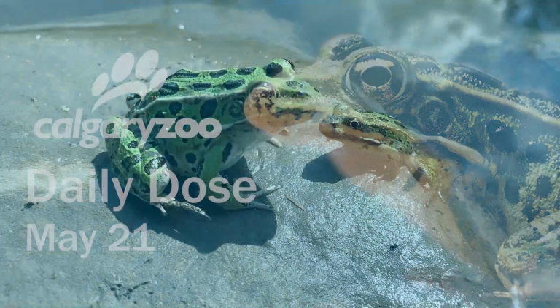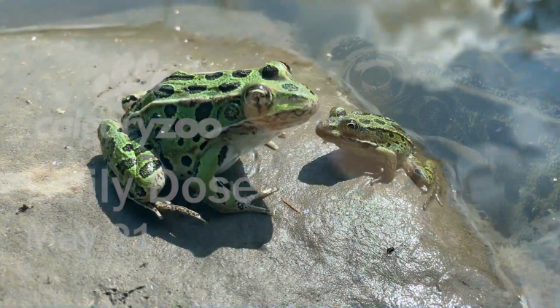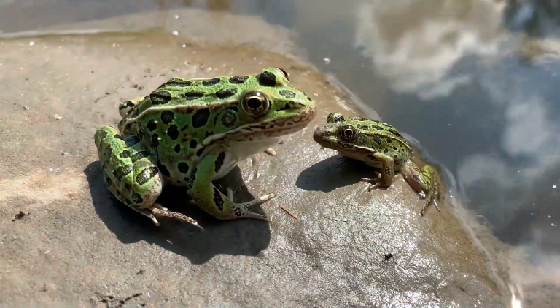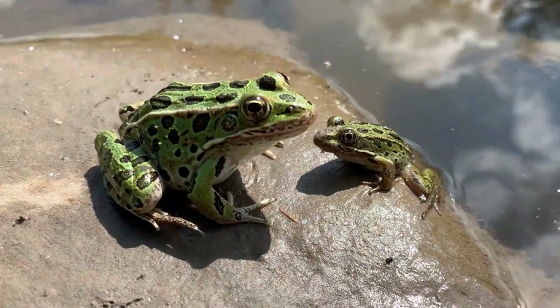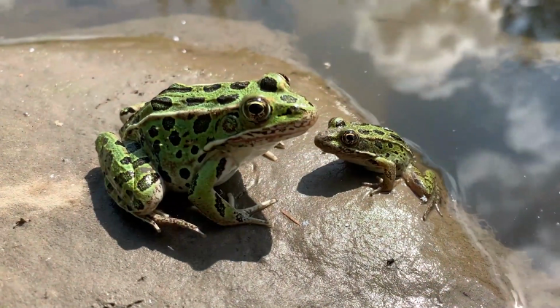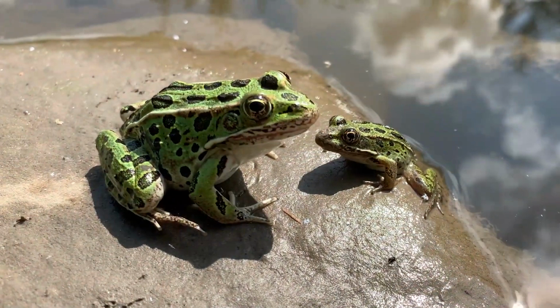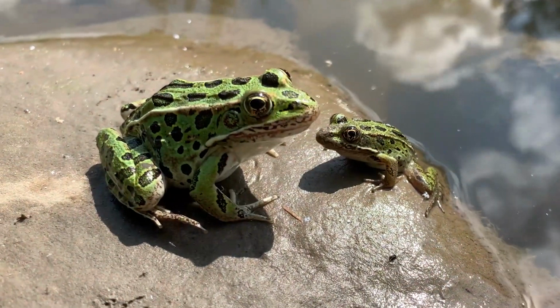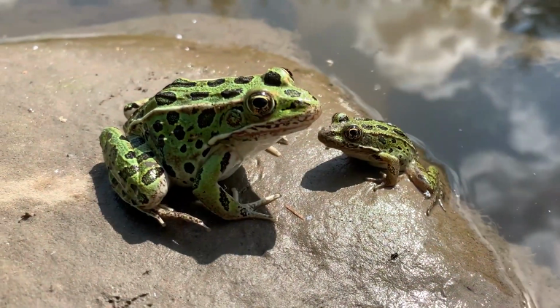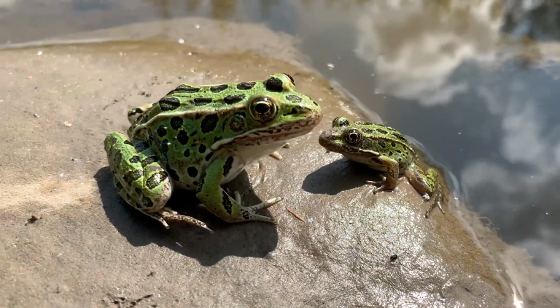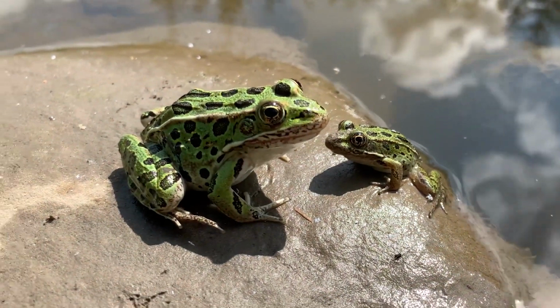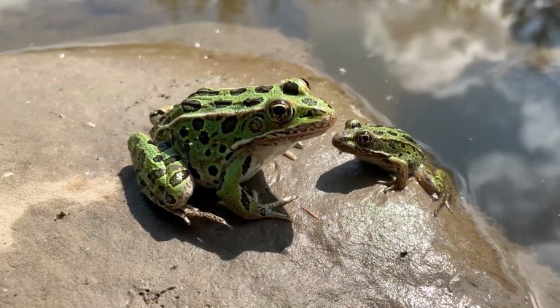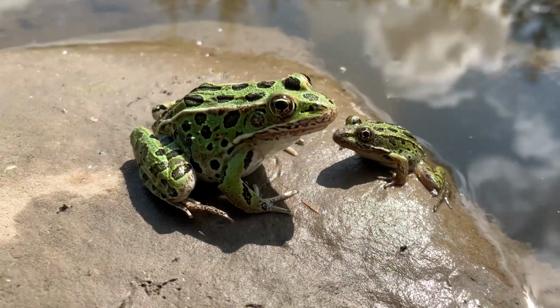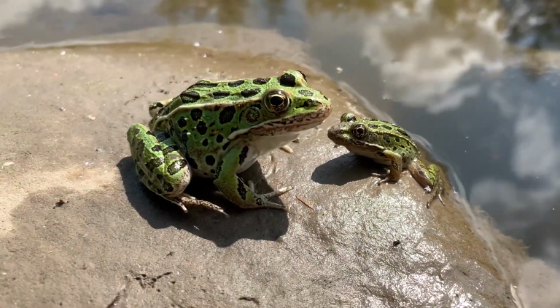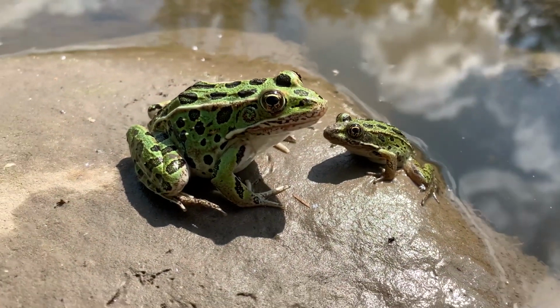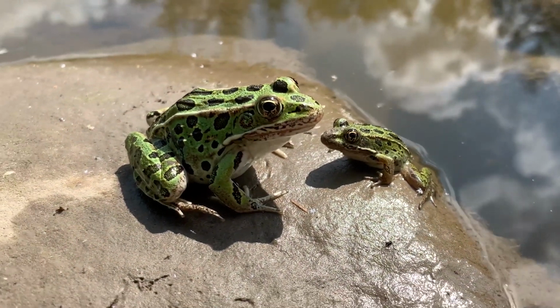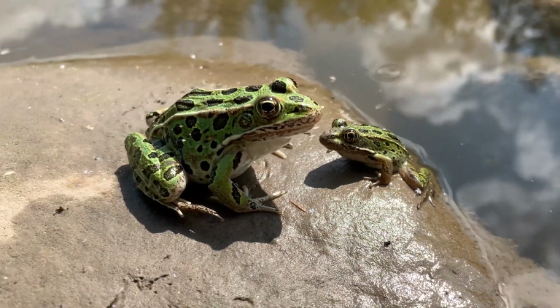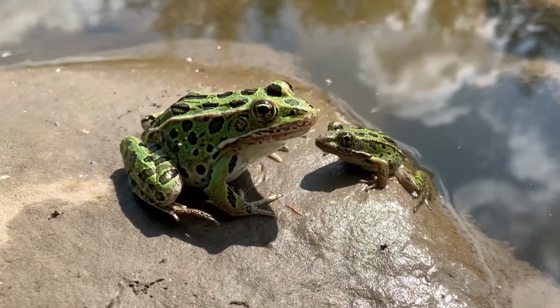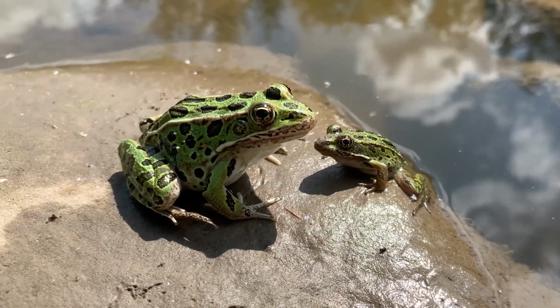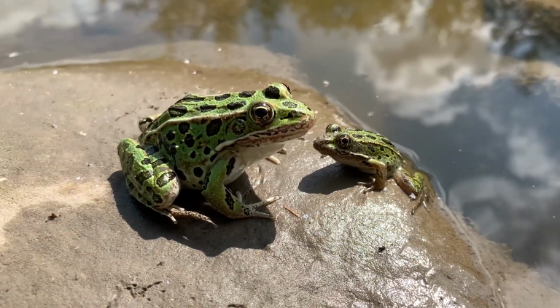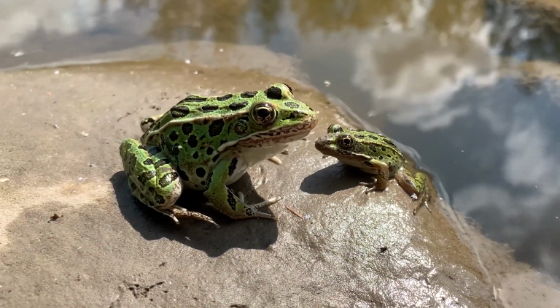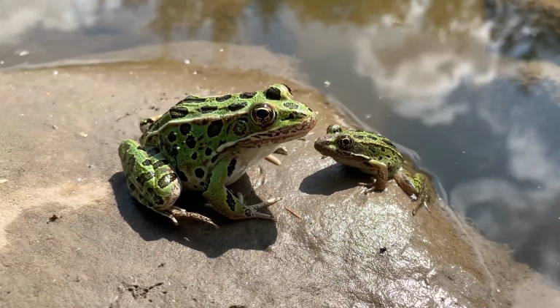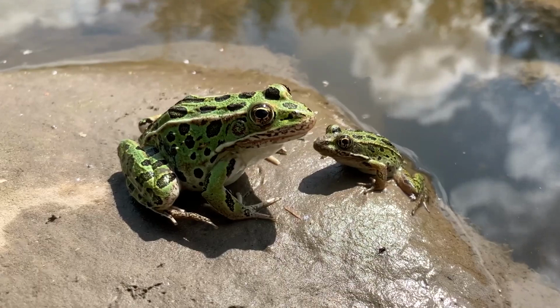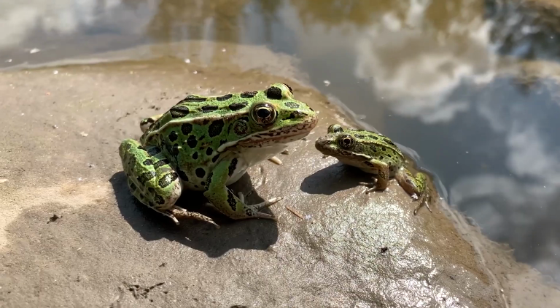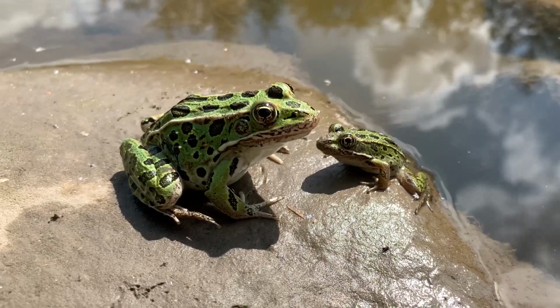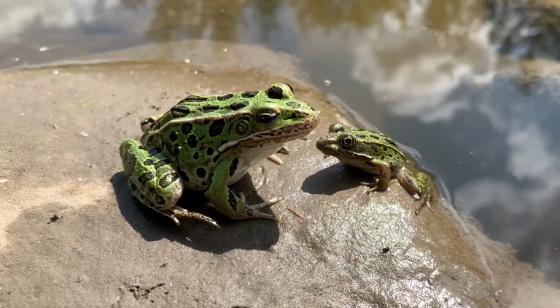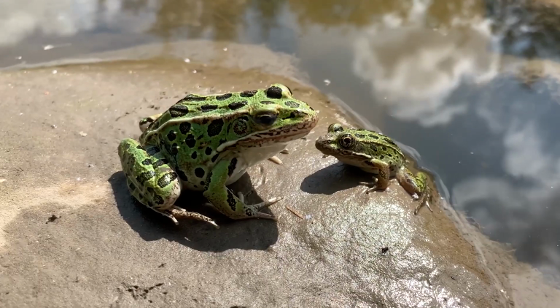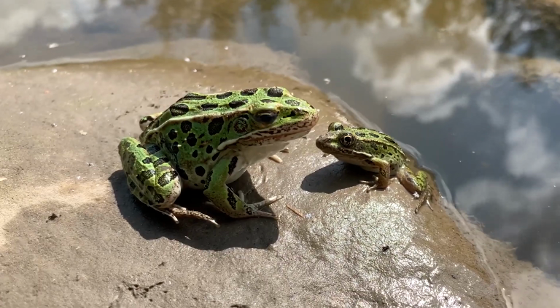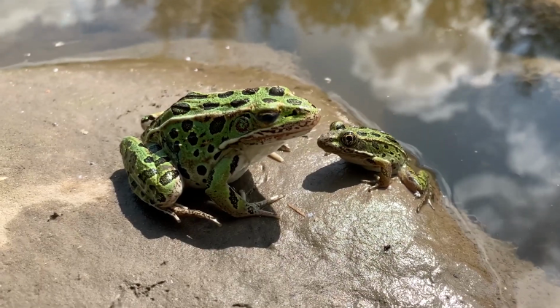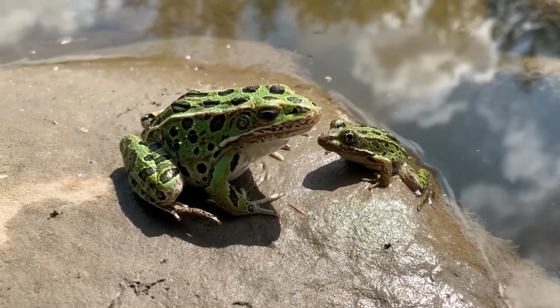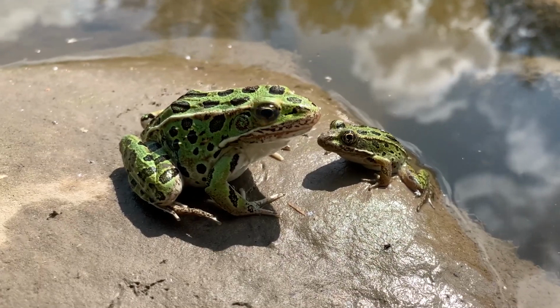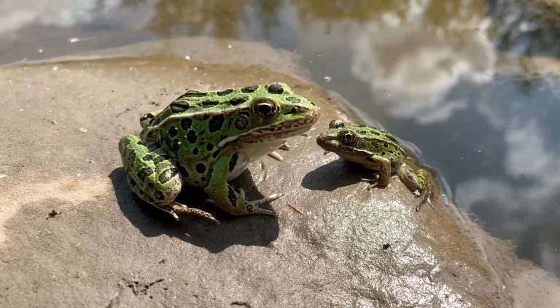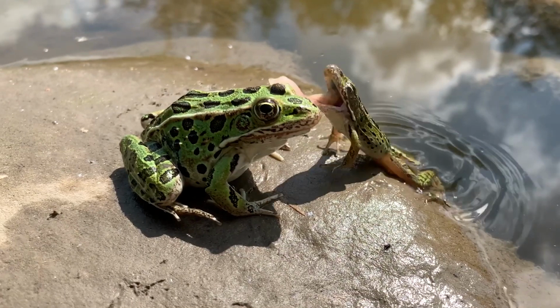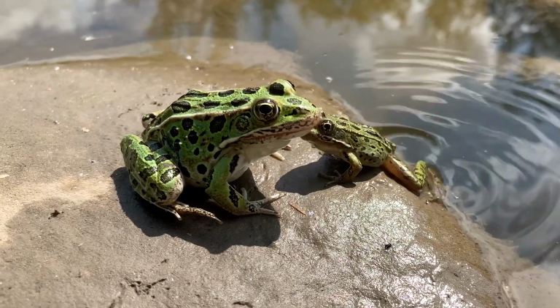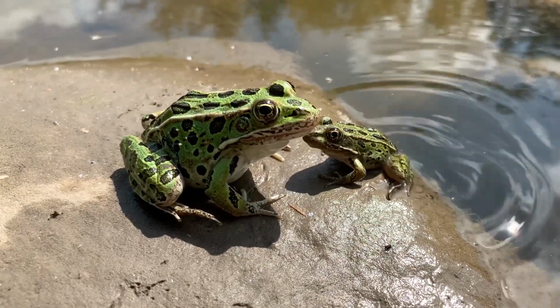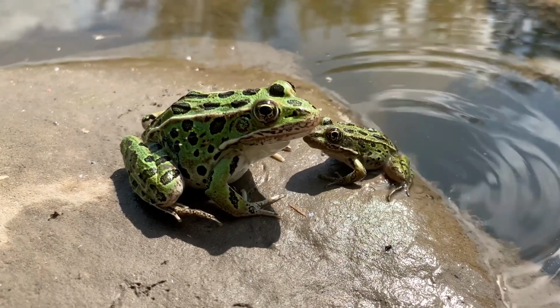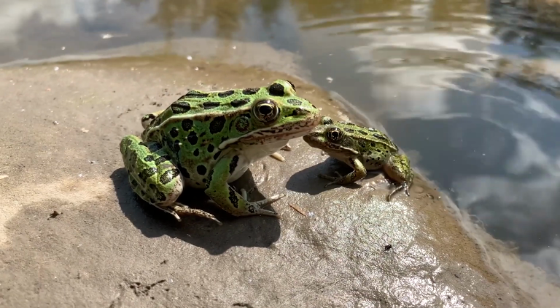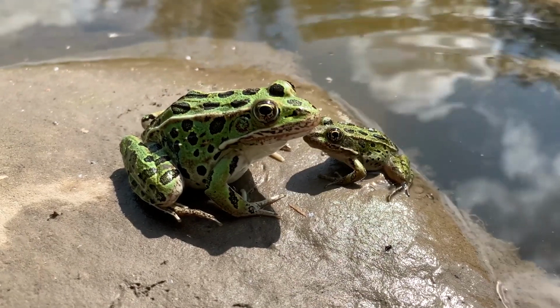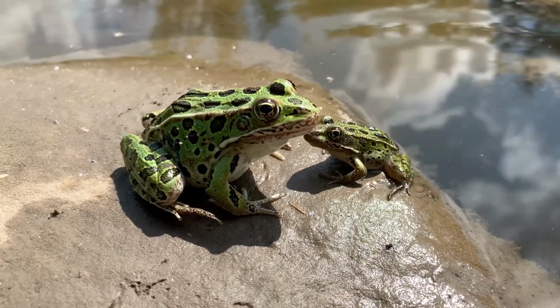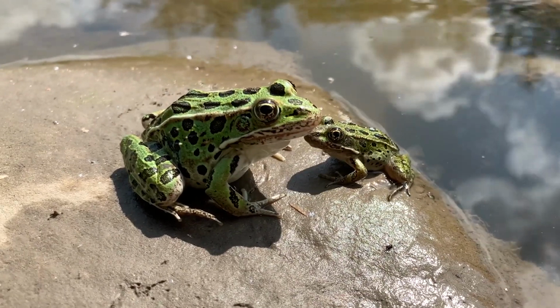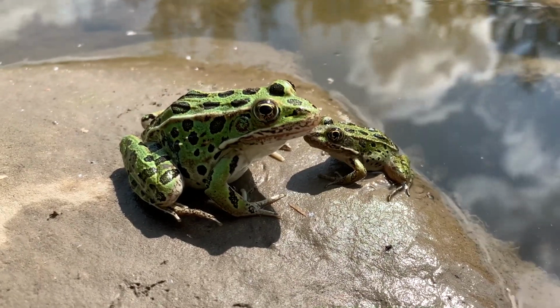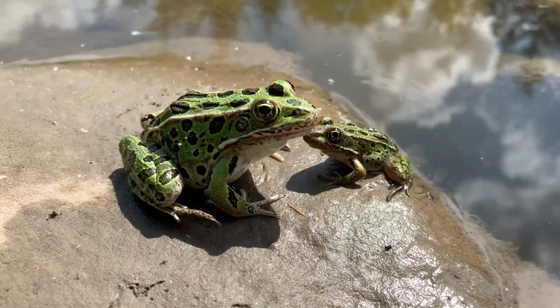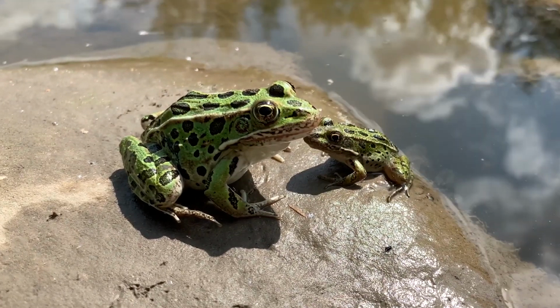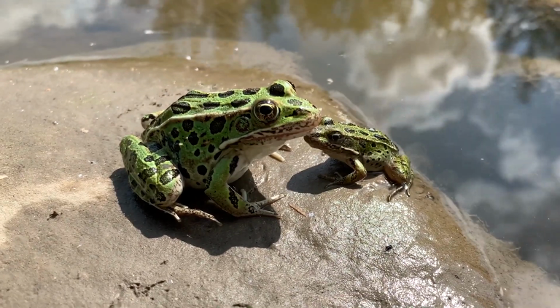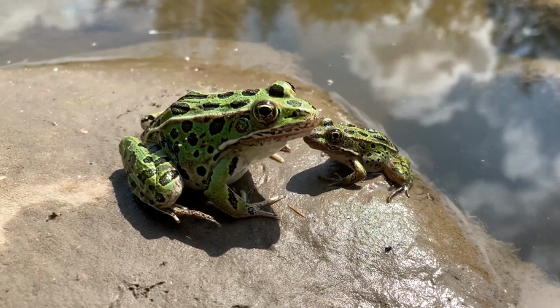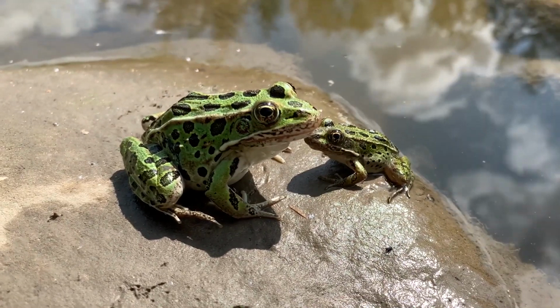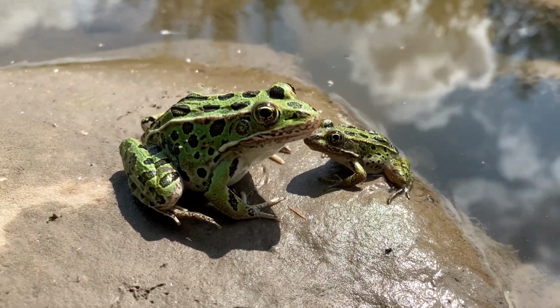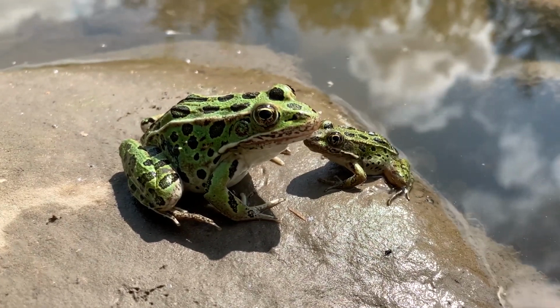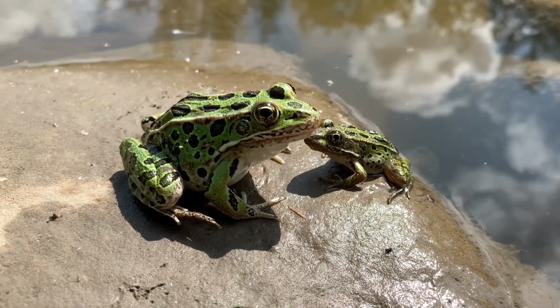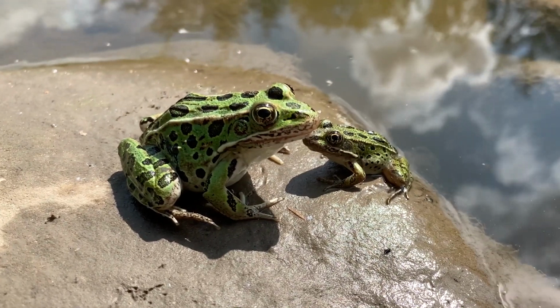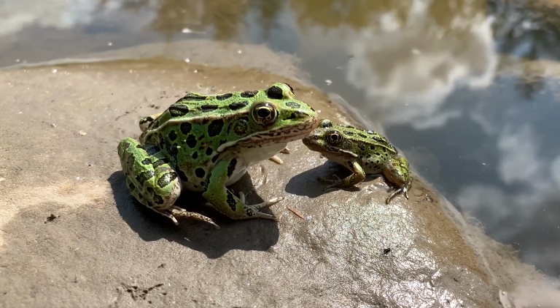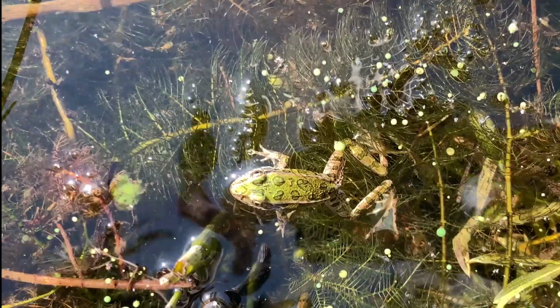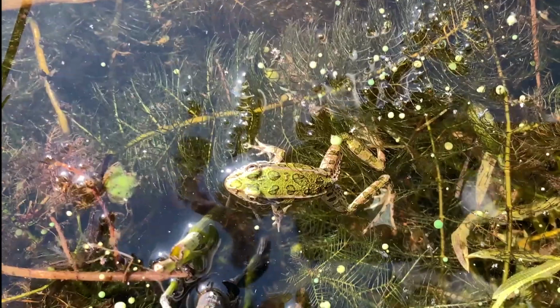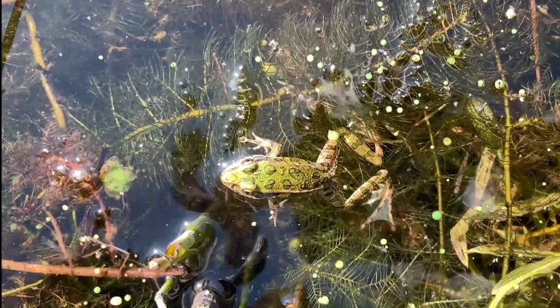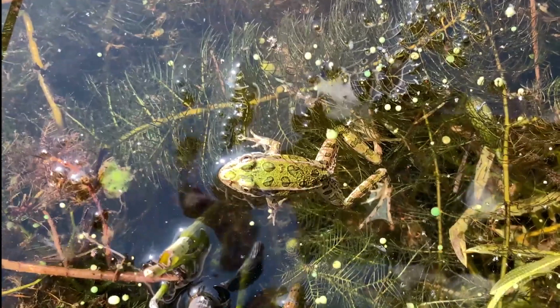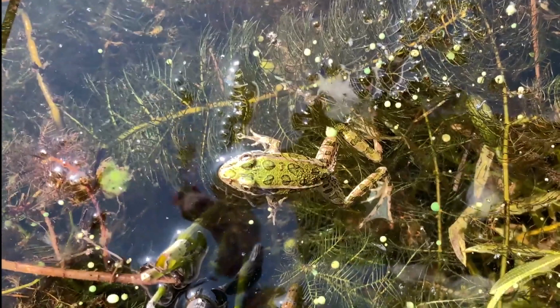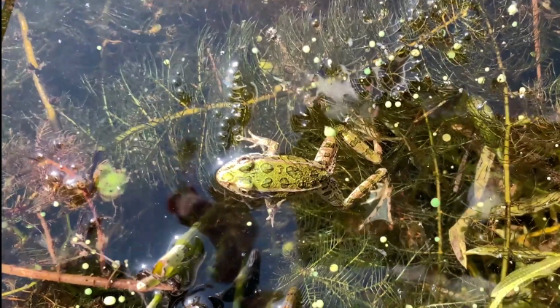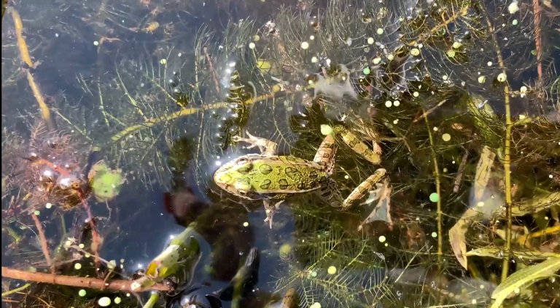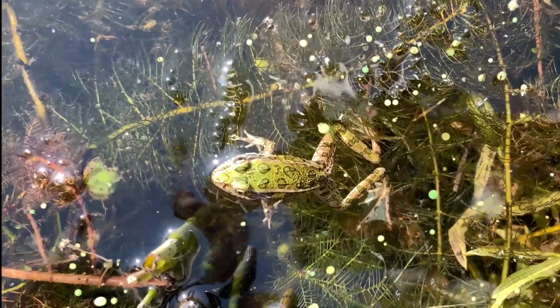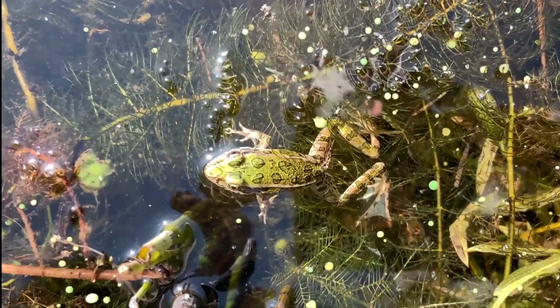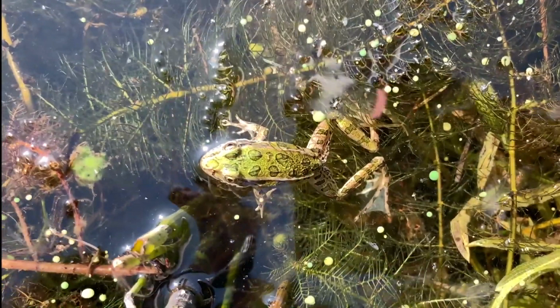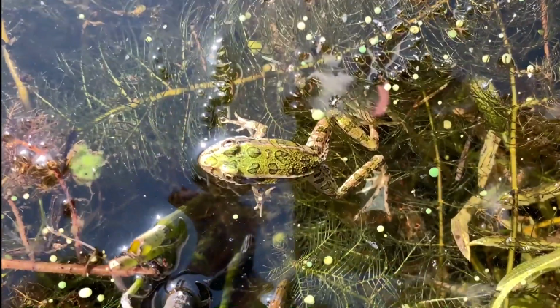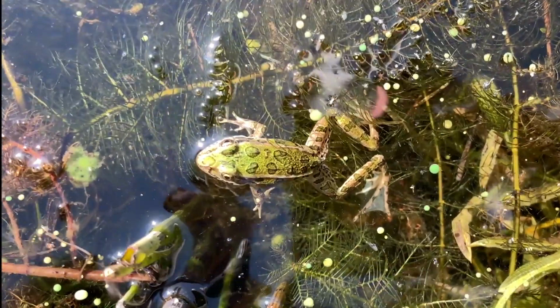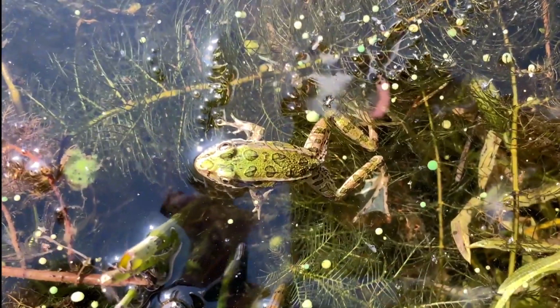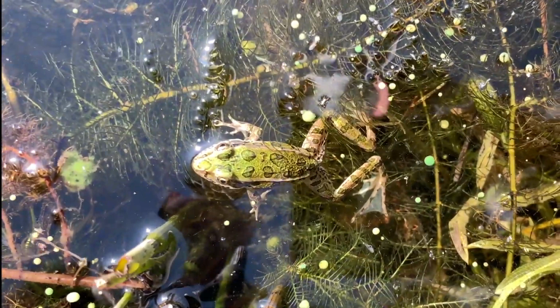Welcome to the Daily Dose with the Calgary Zoo. I'm Leah and I work with the Conservation Research Team and lead our Northern Leopard Frog project.